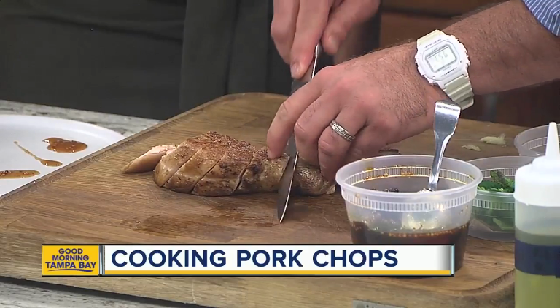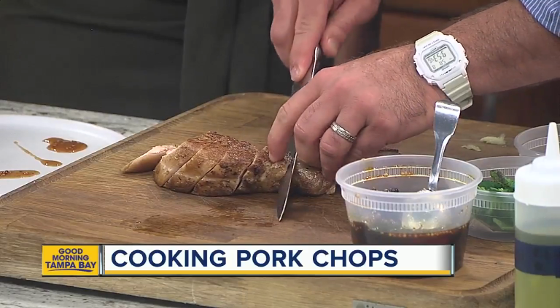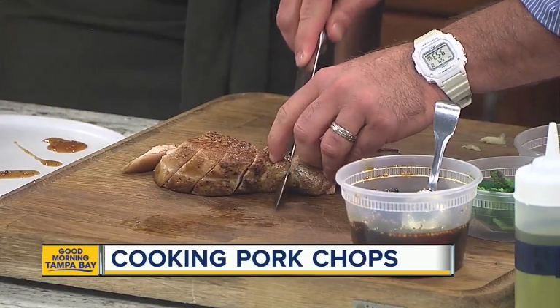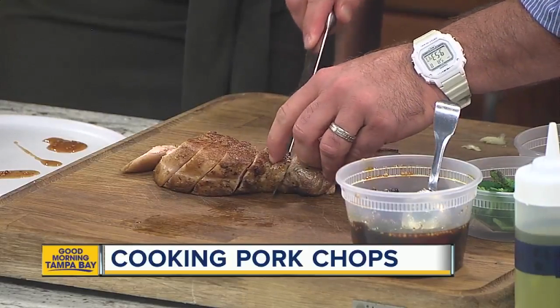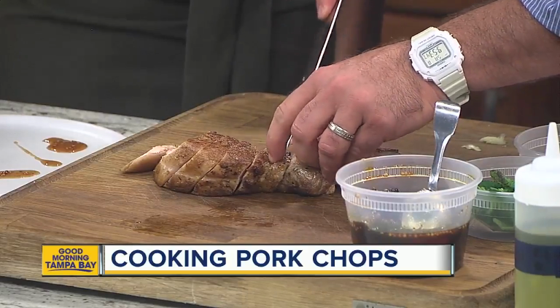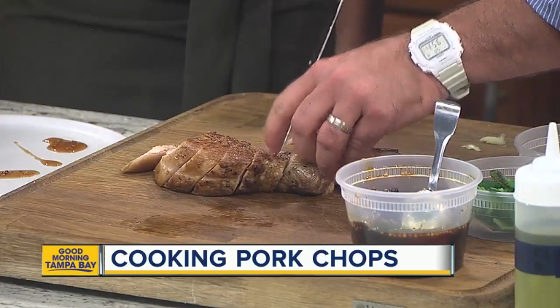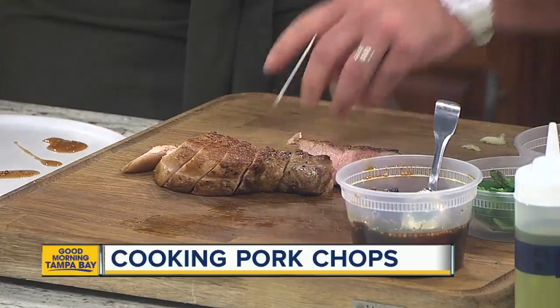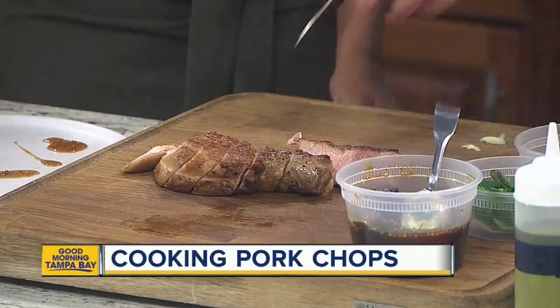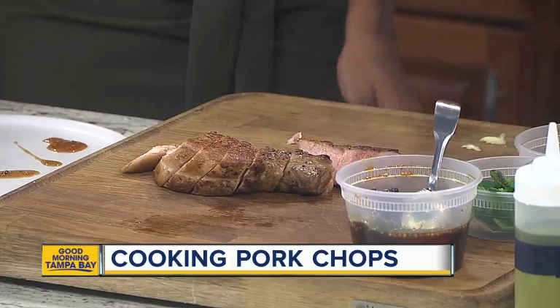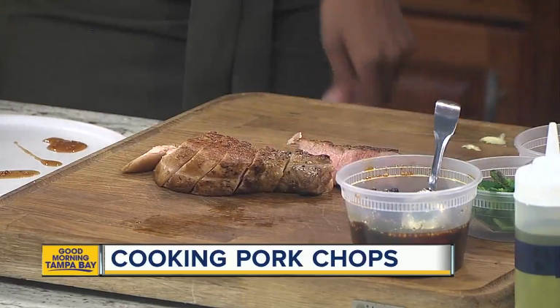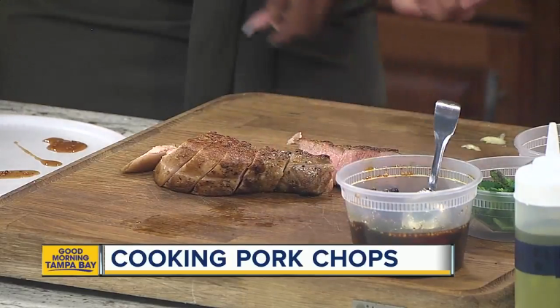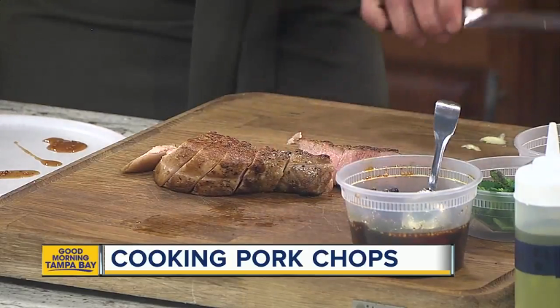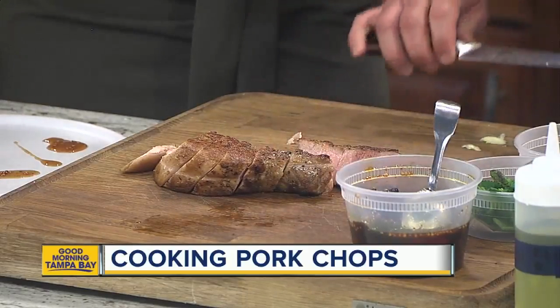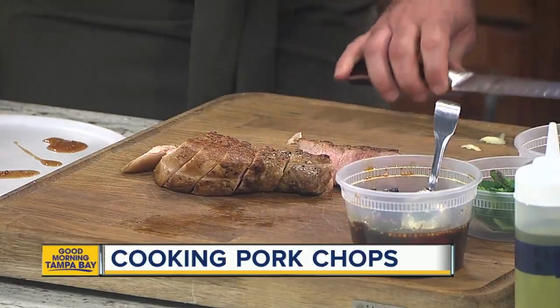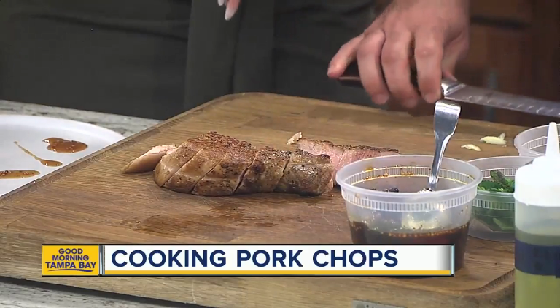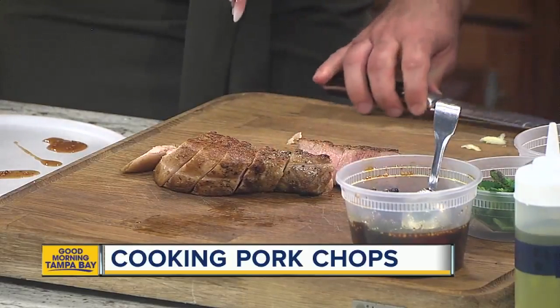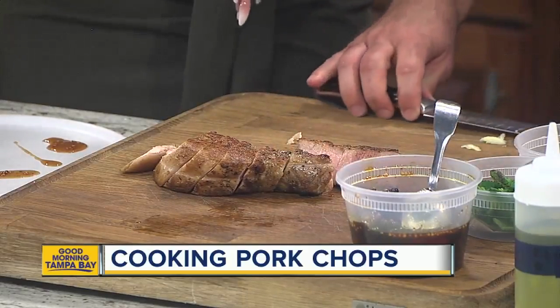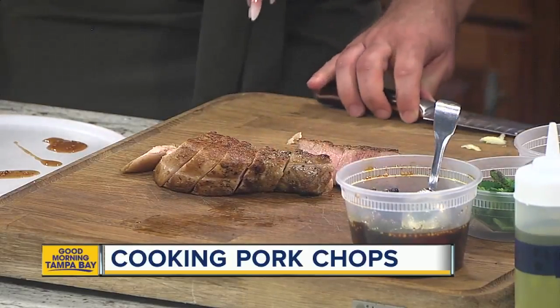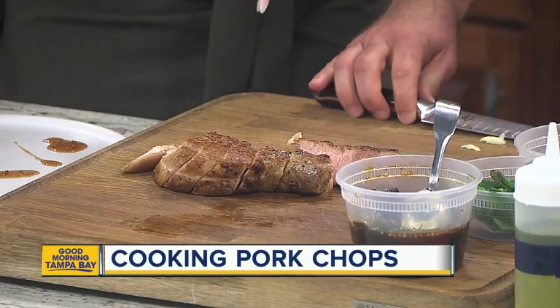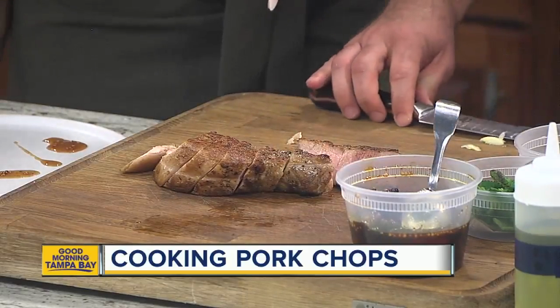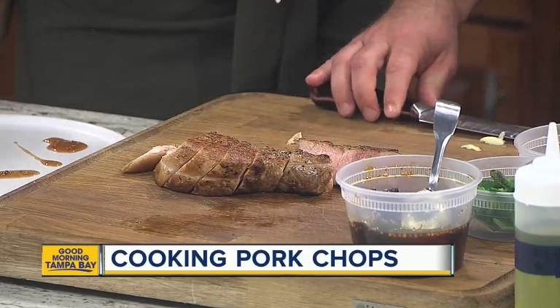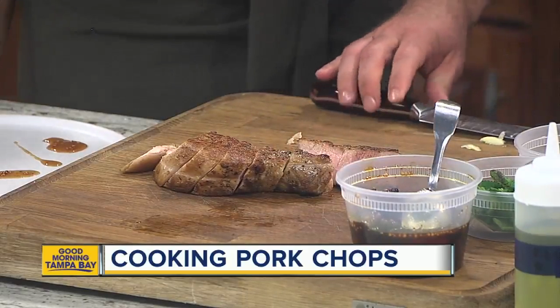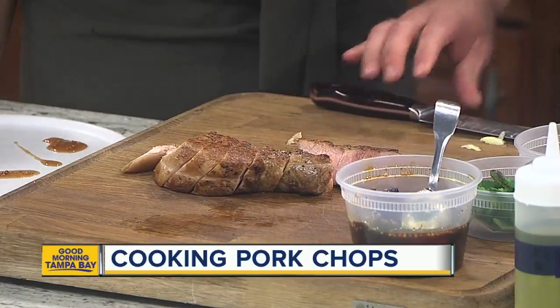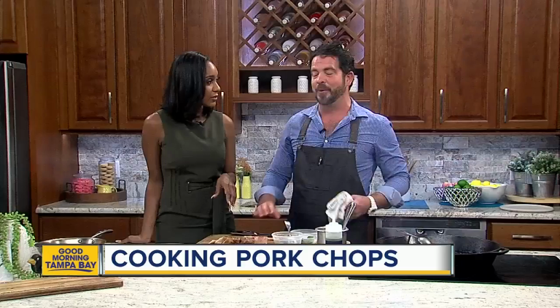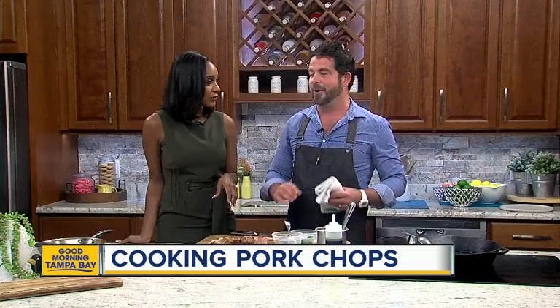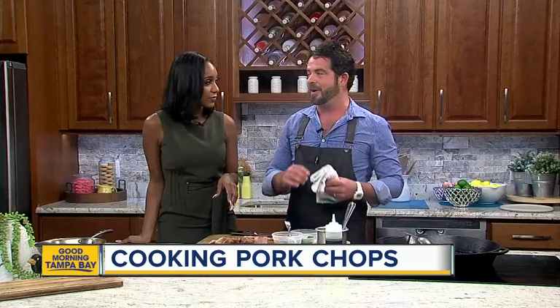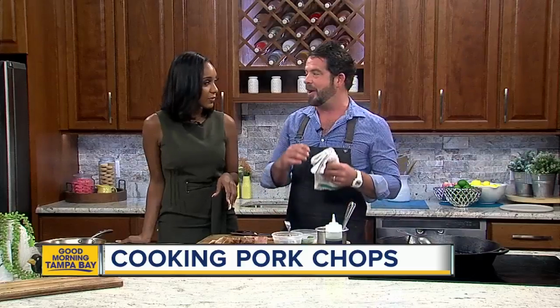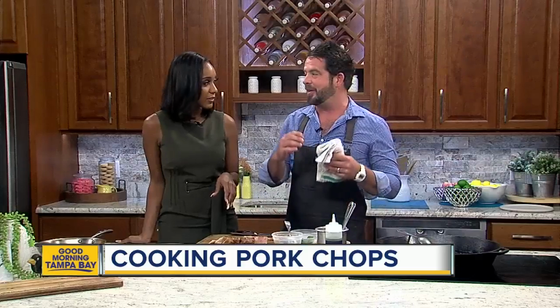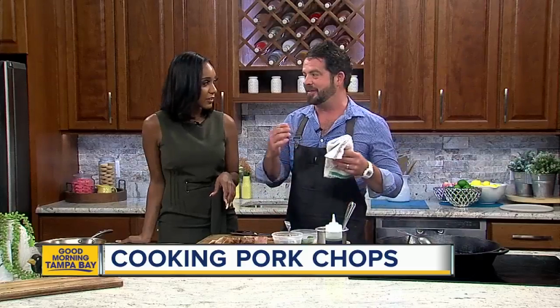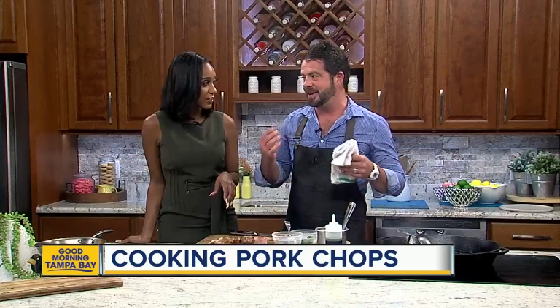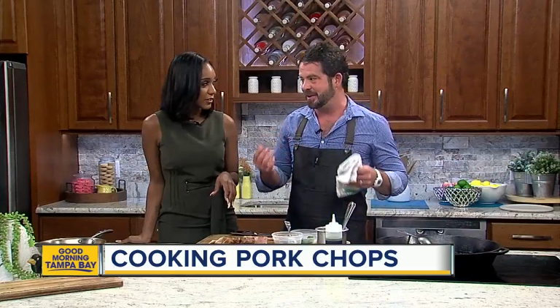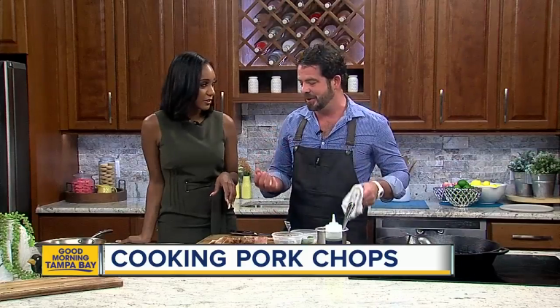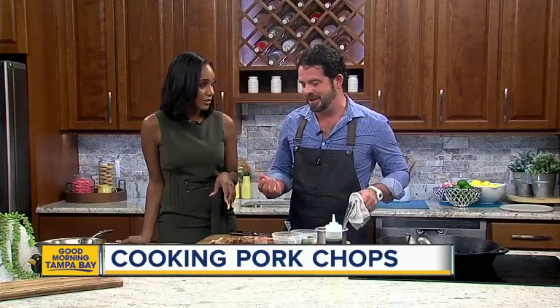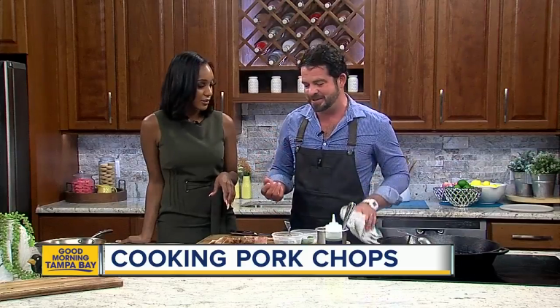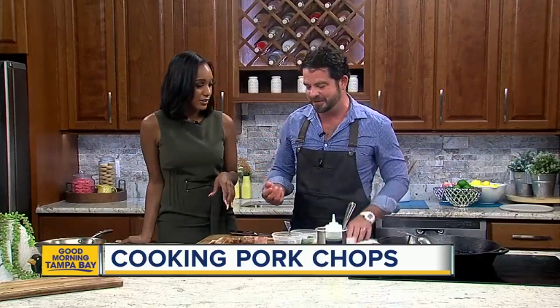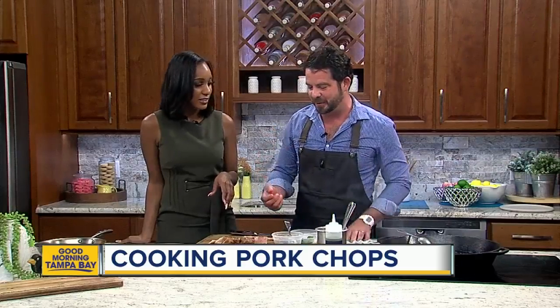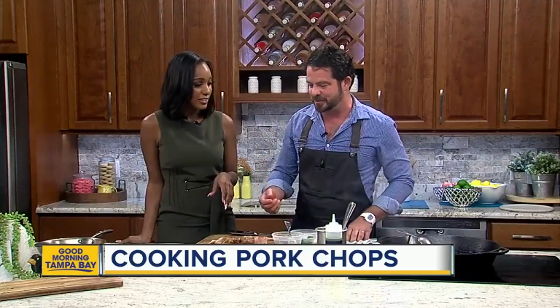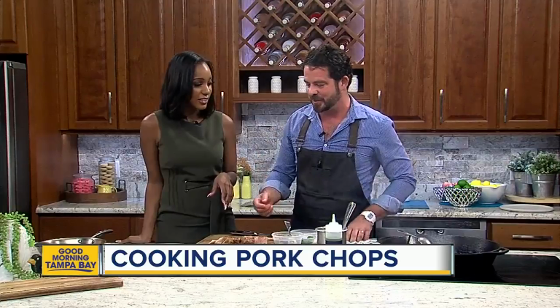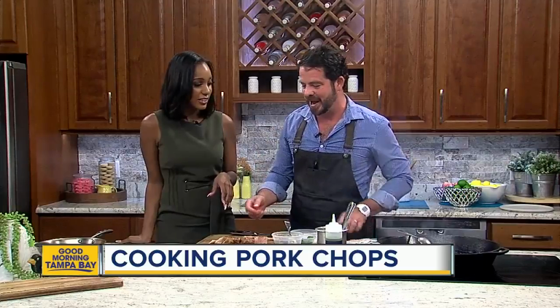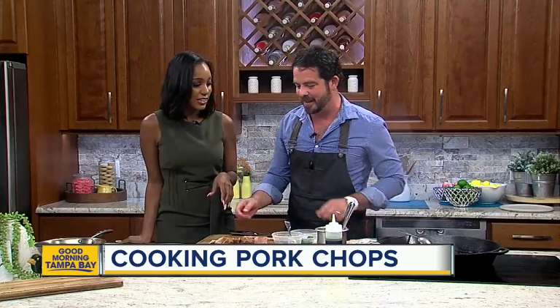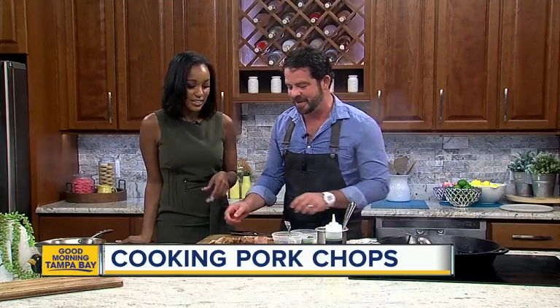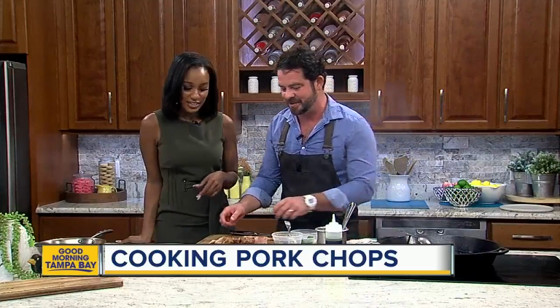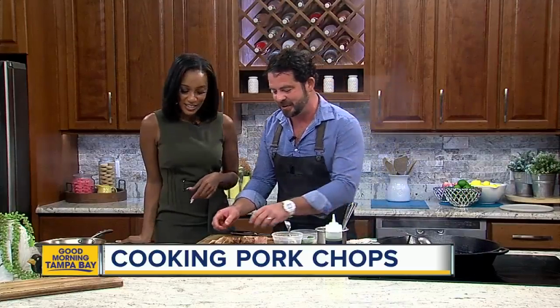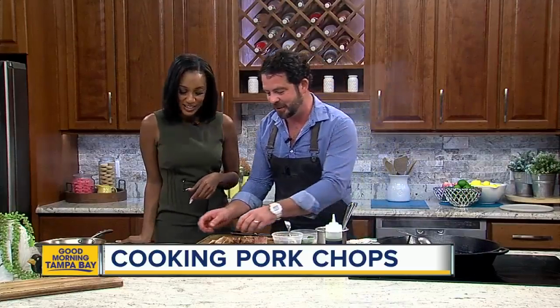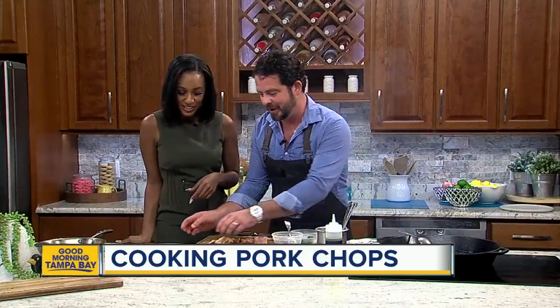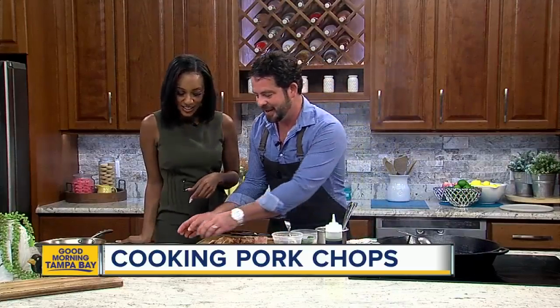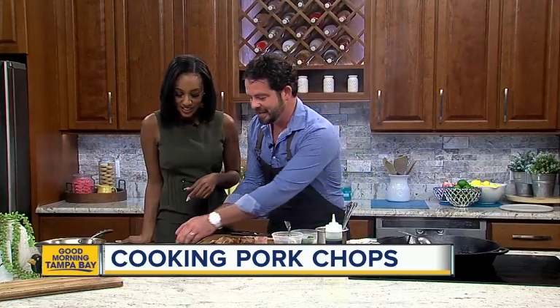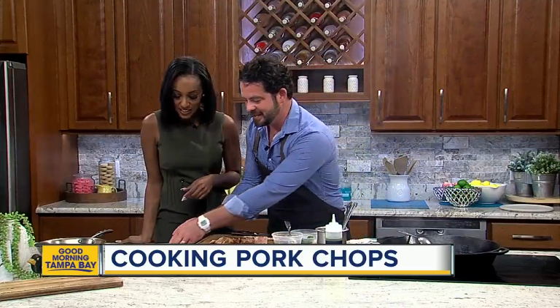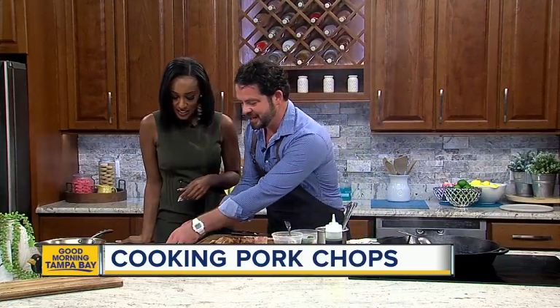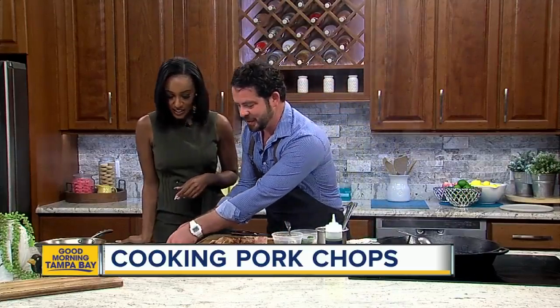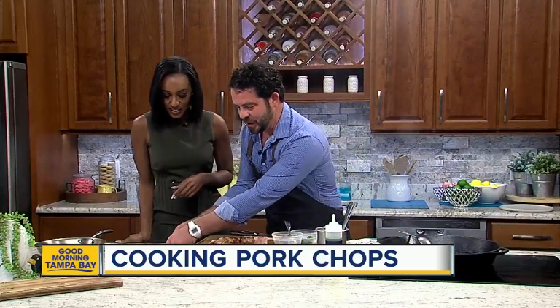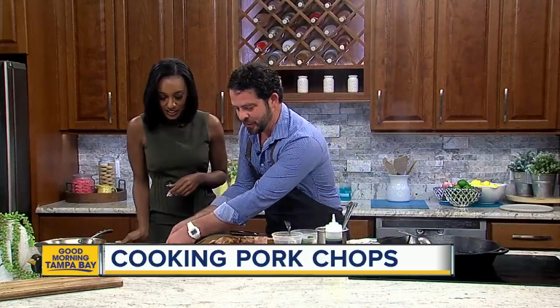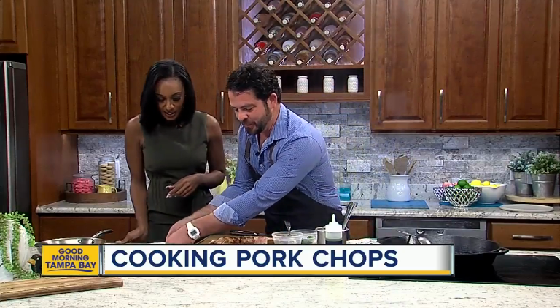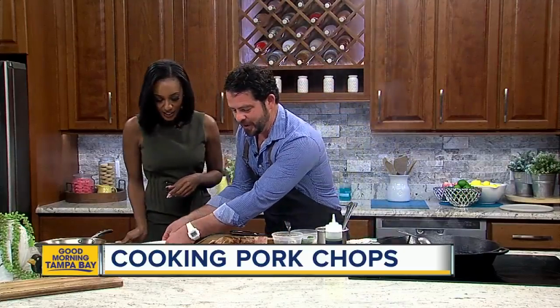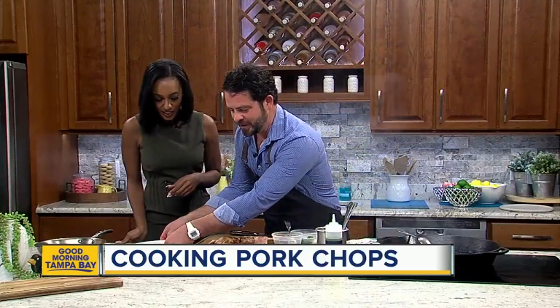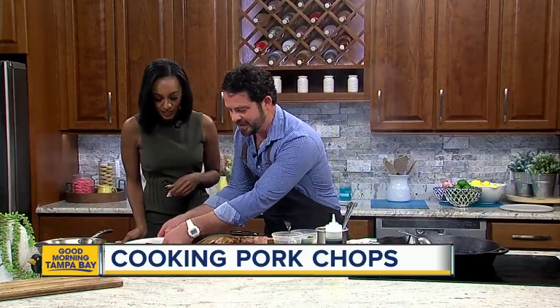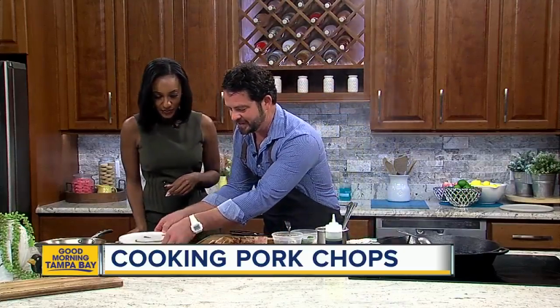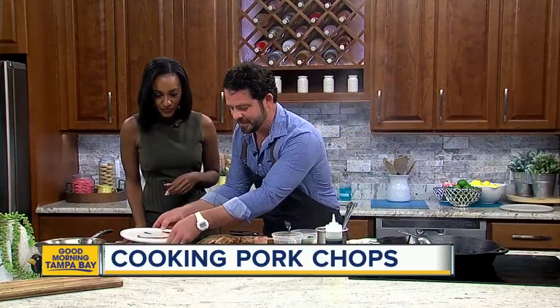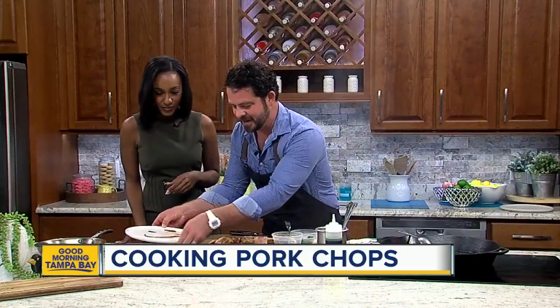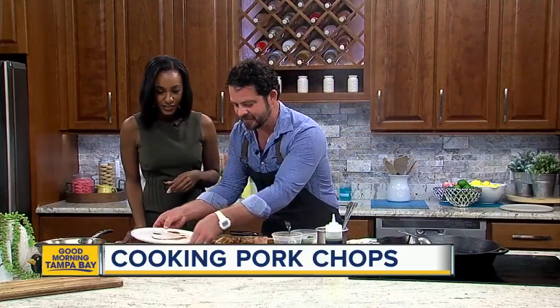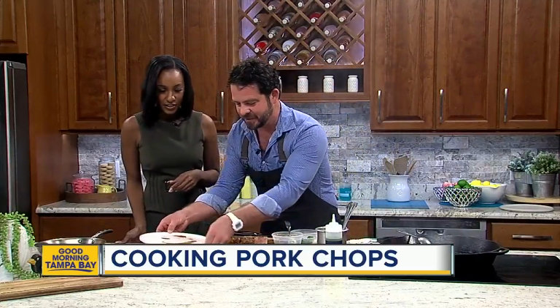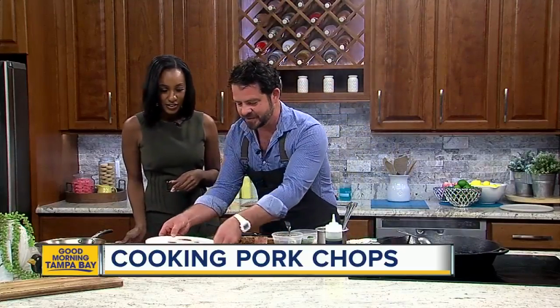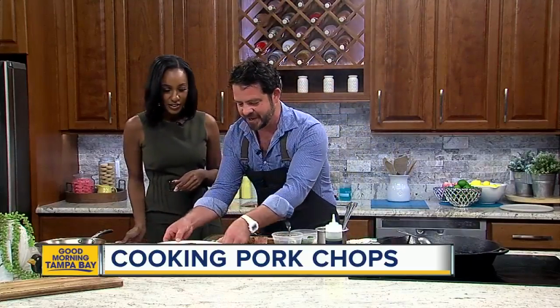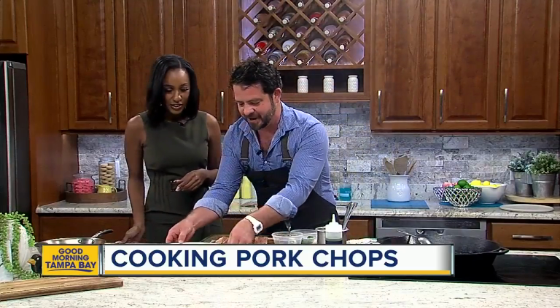Everything you see here is available at Locale Market every single day — come on in and see us. Not everyone at home just has a fig mostarda on hand. We have it available for sale, or all of the ingredients of course — we're happy to send you home with what you need to make it for yourself.